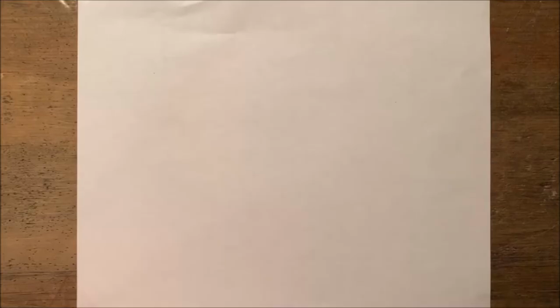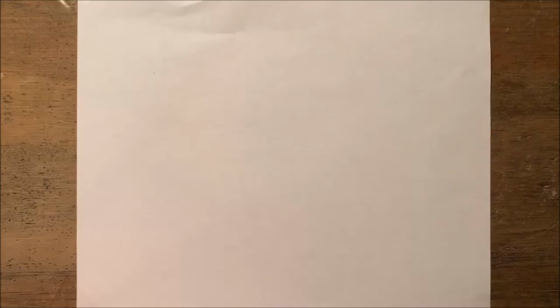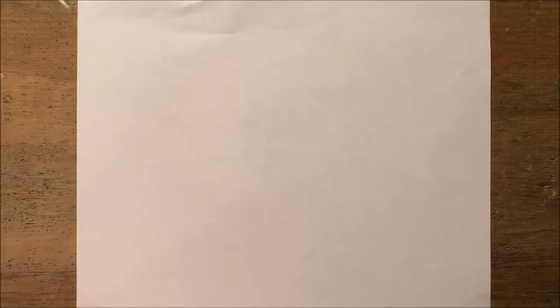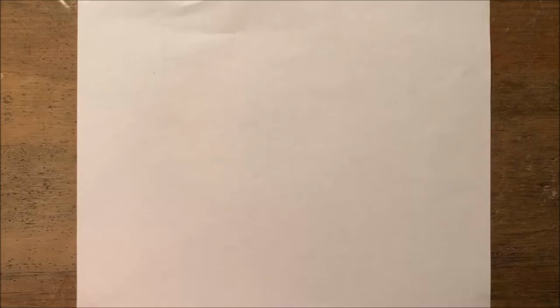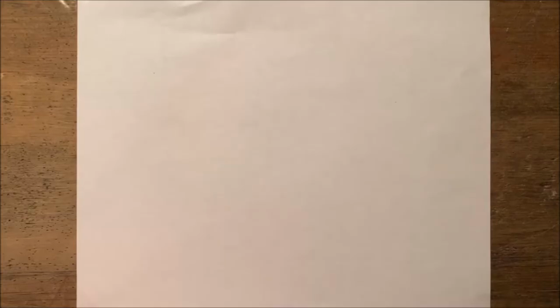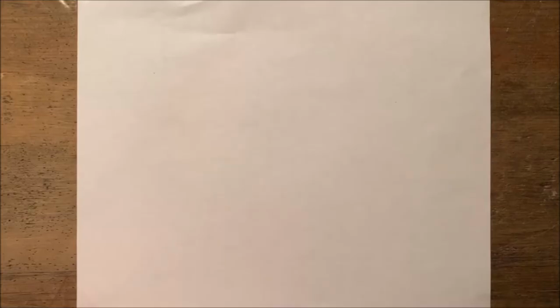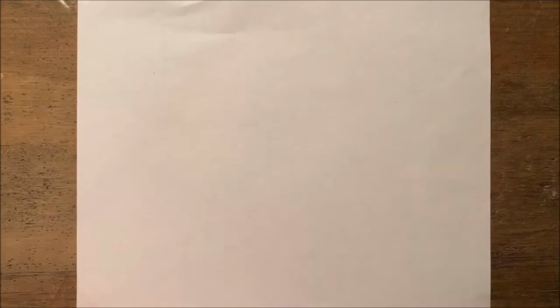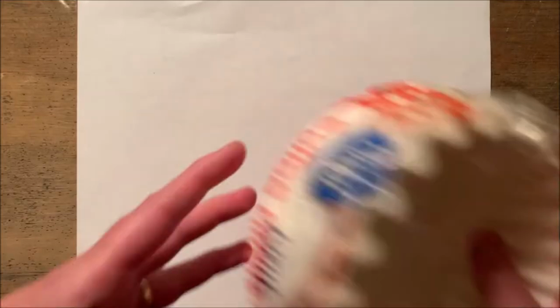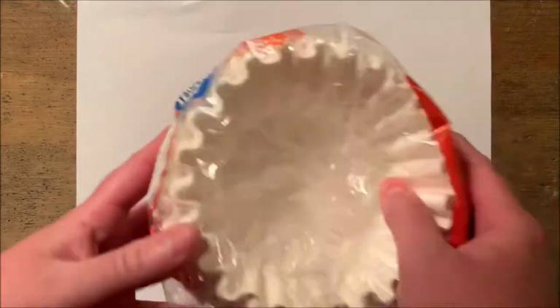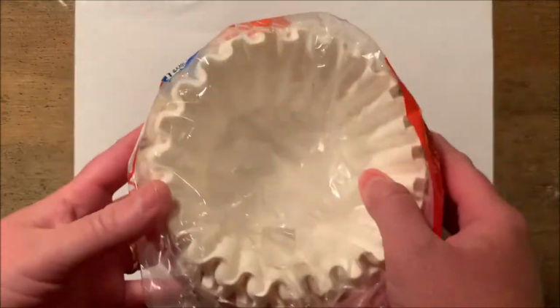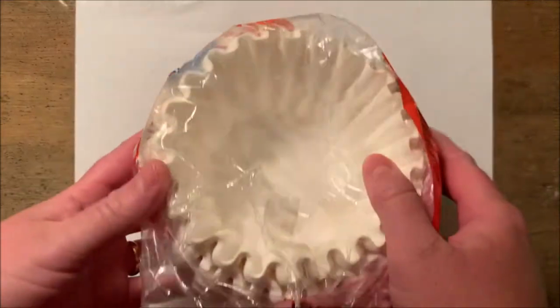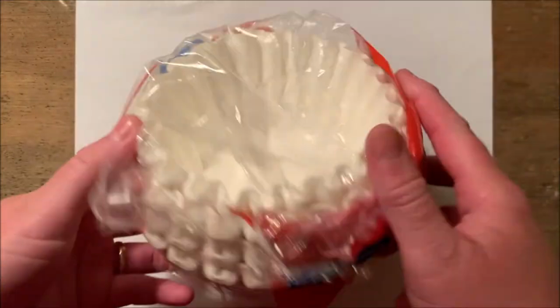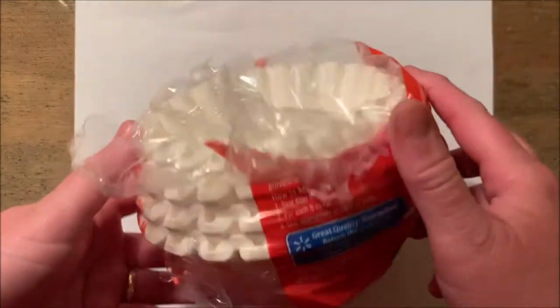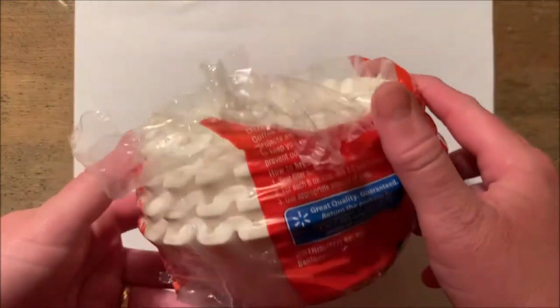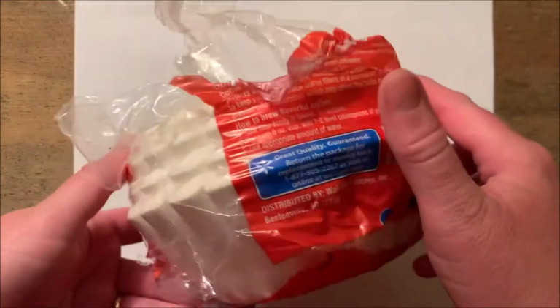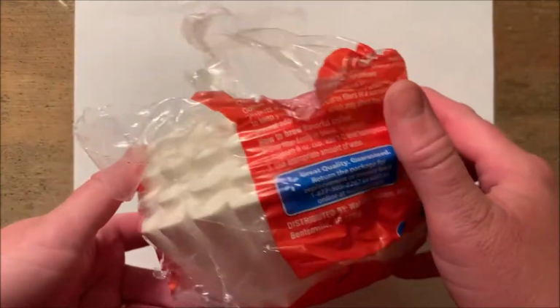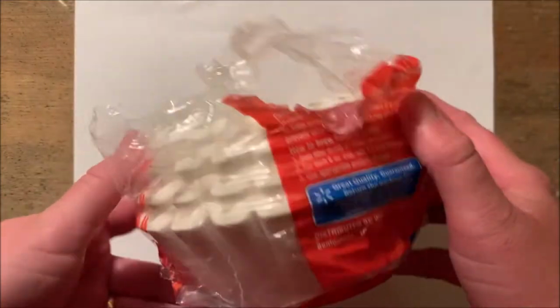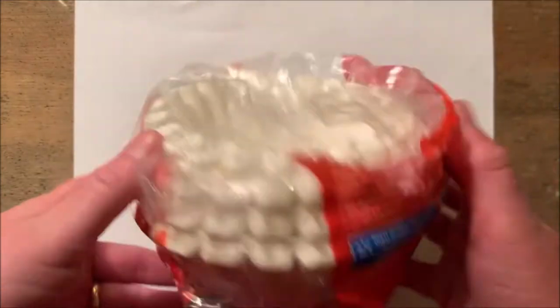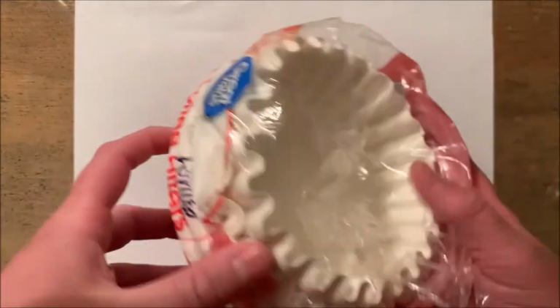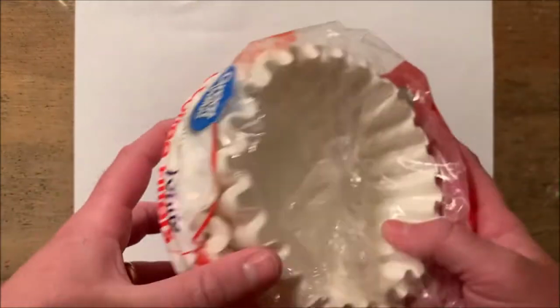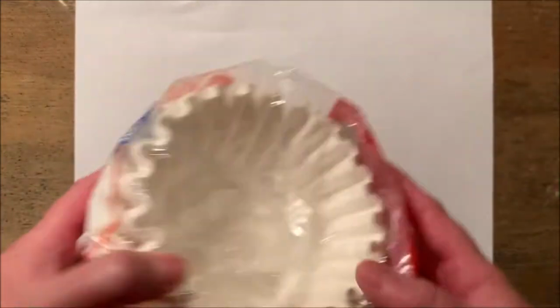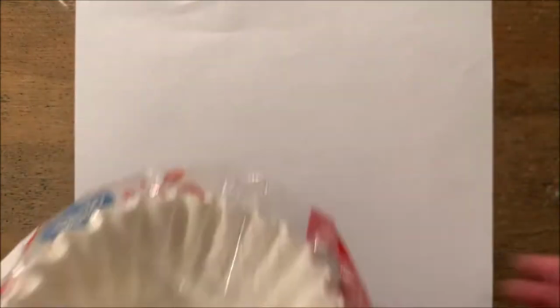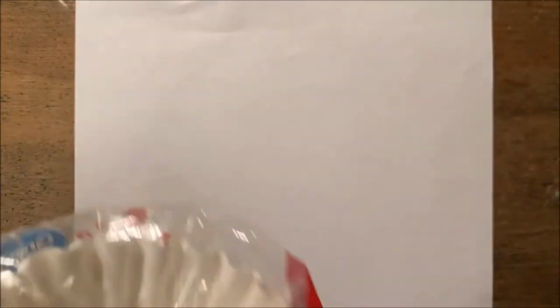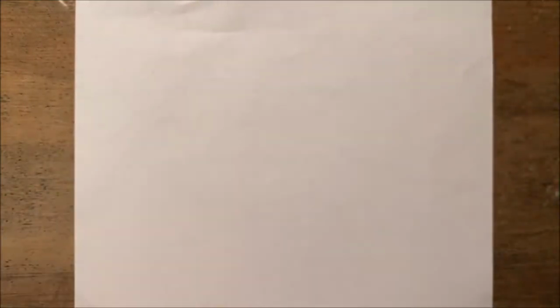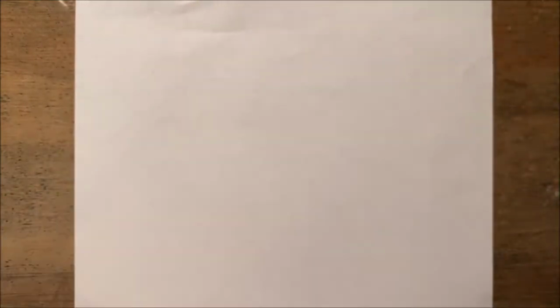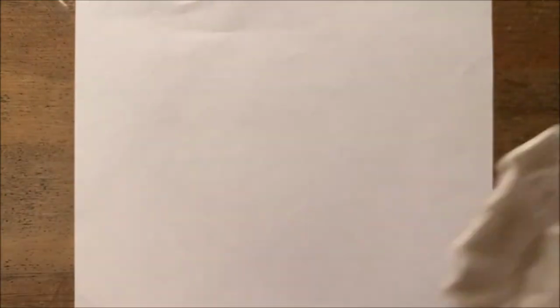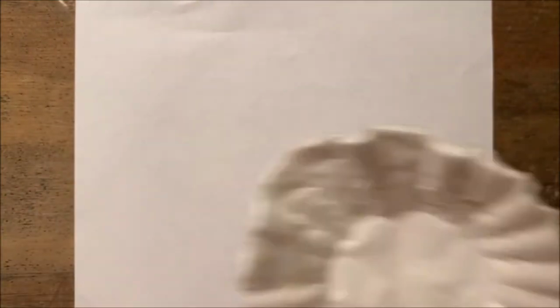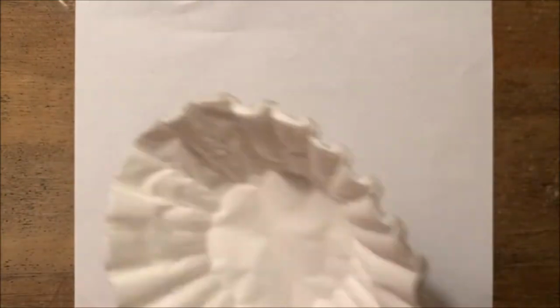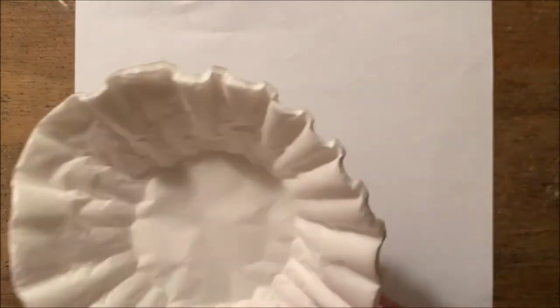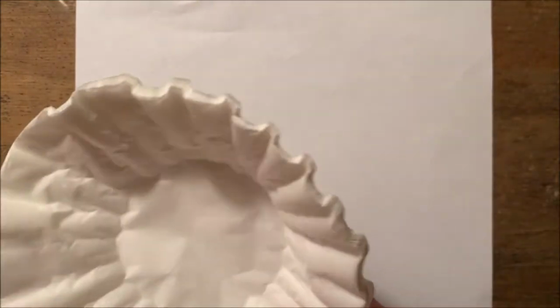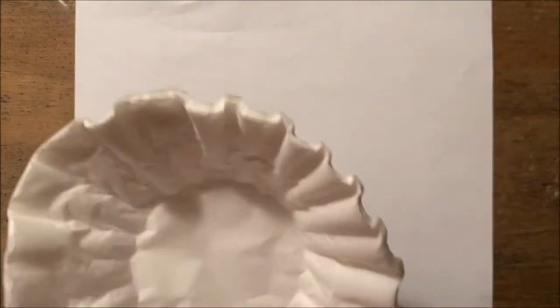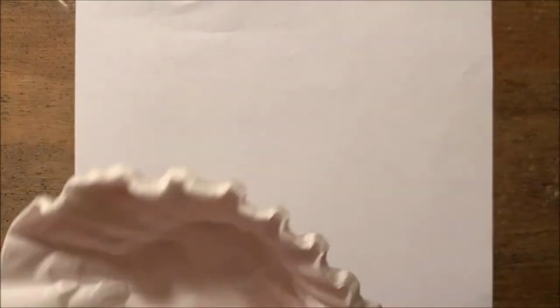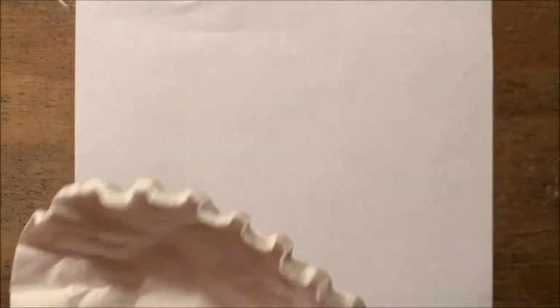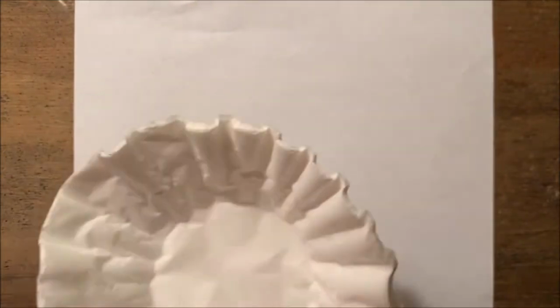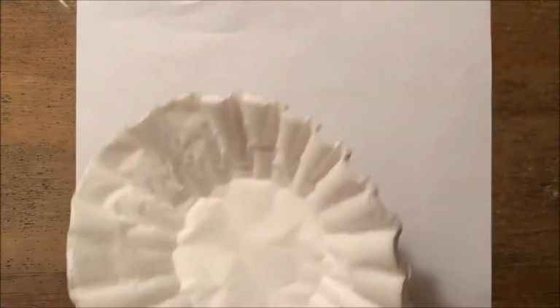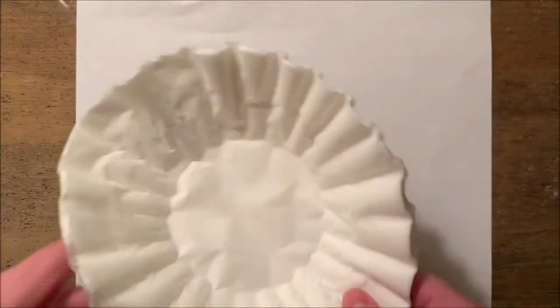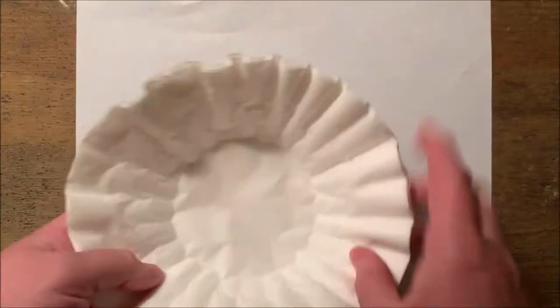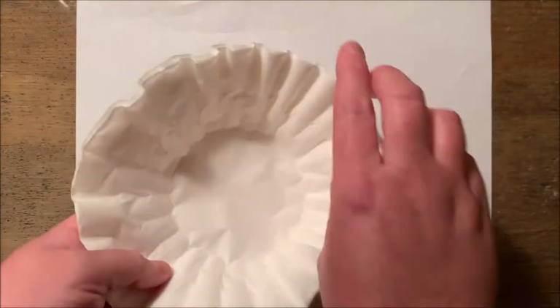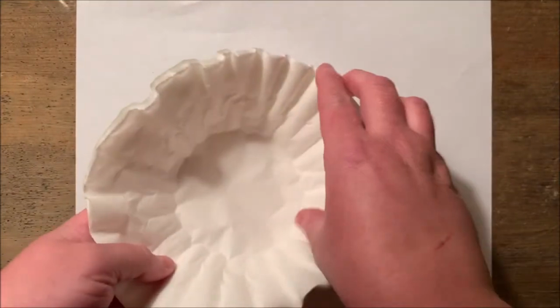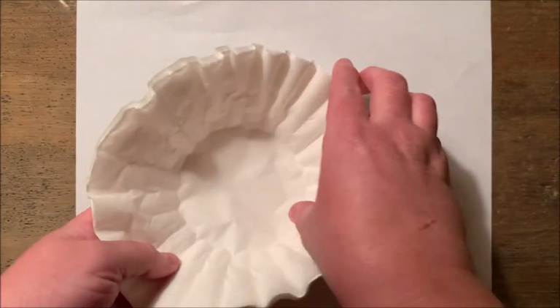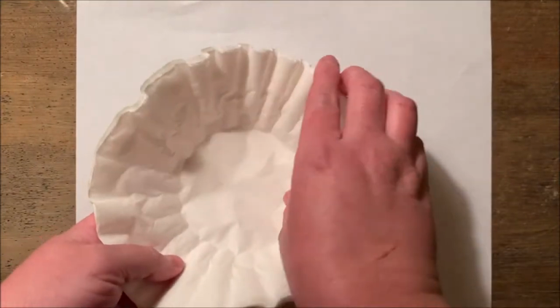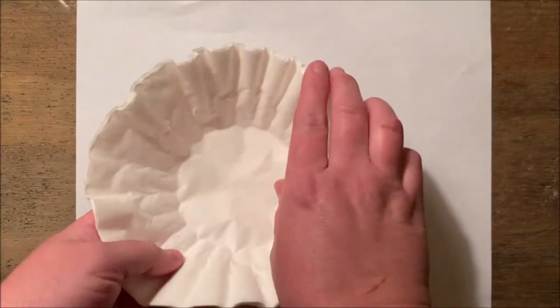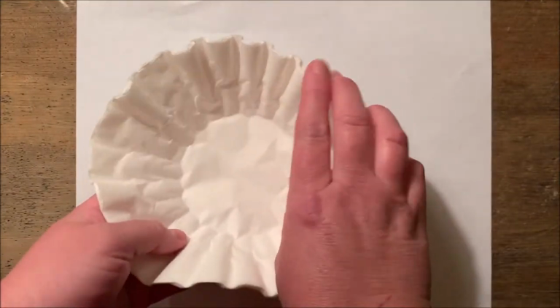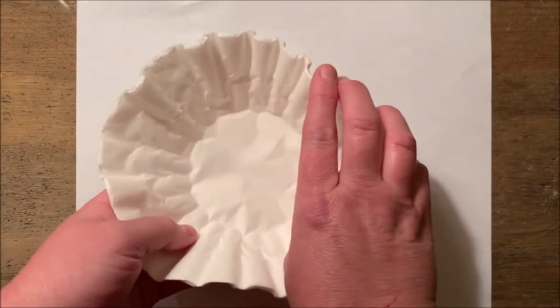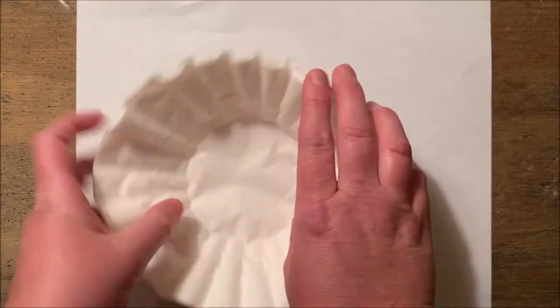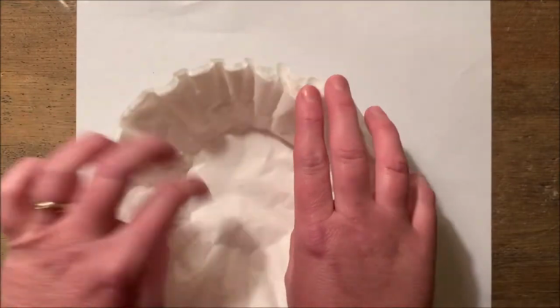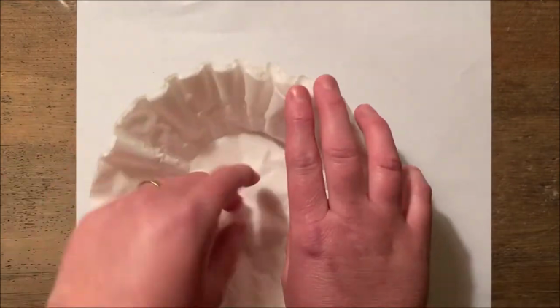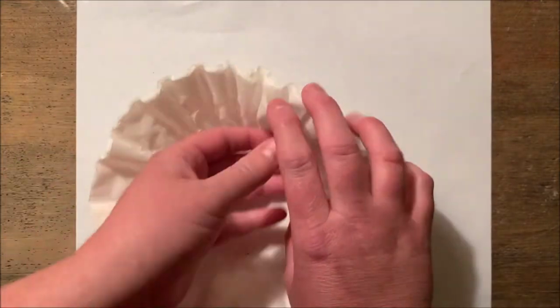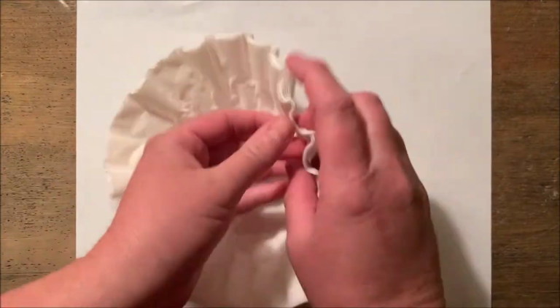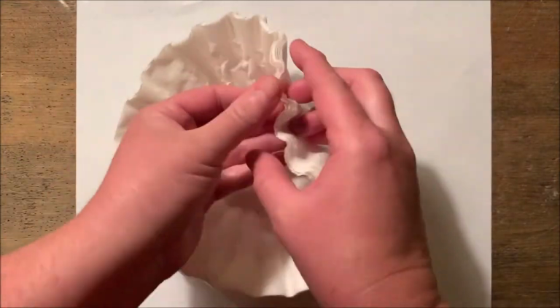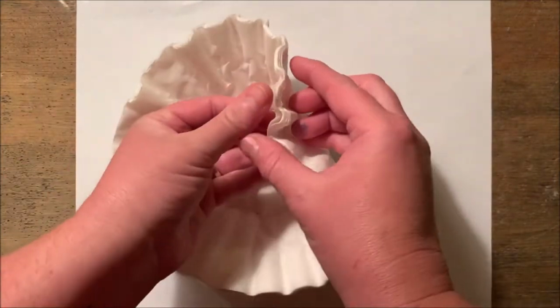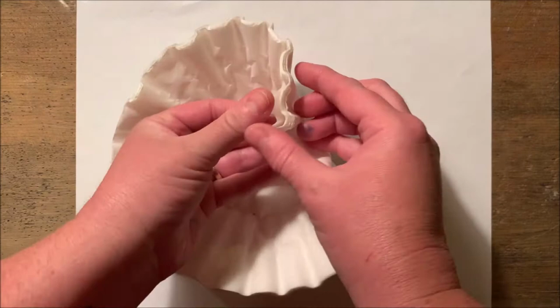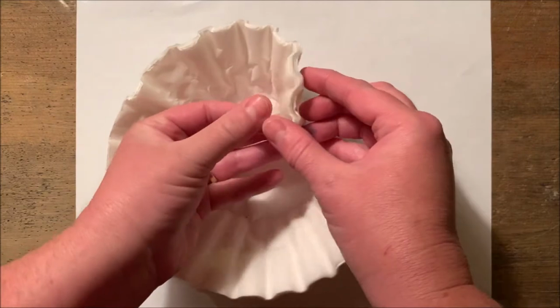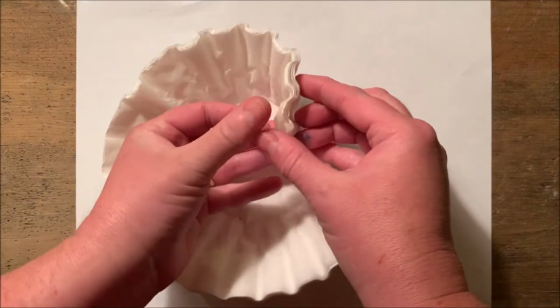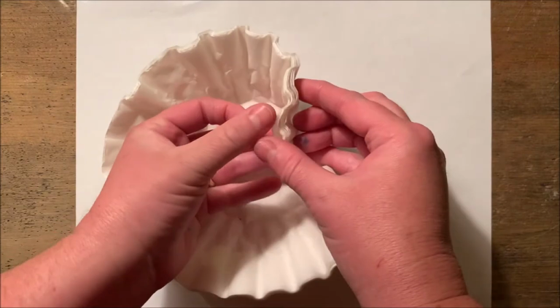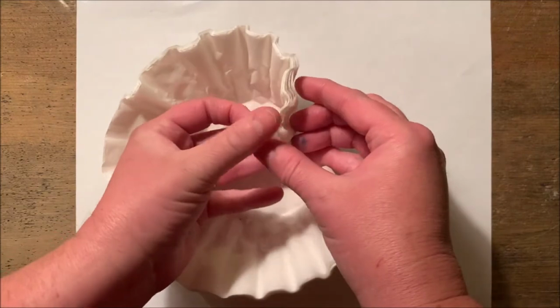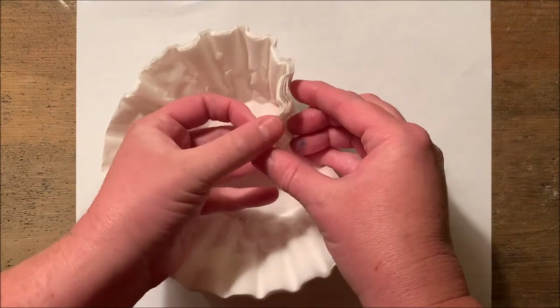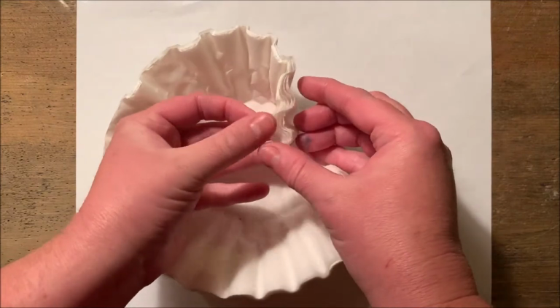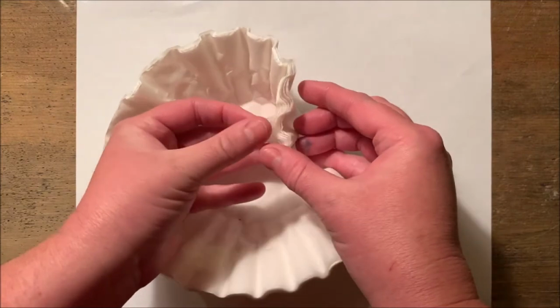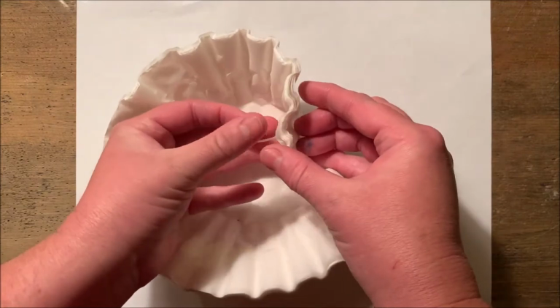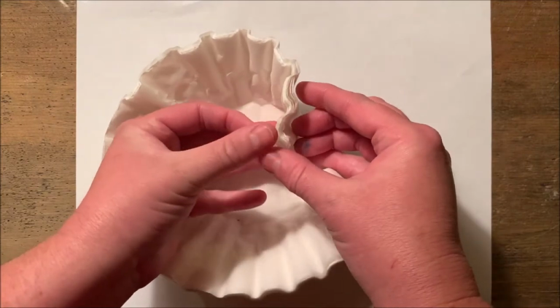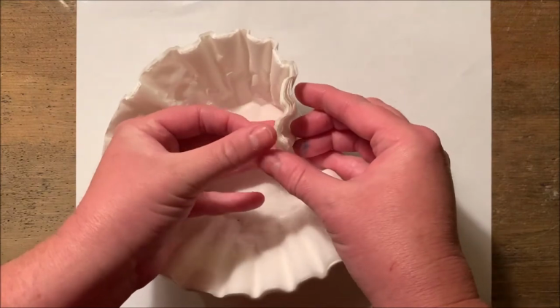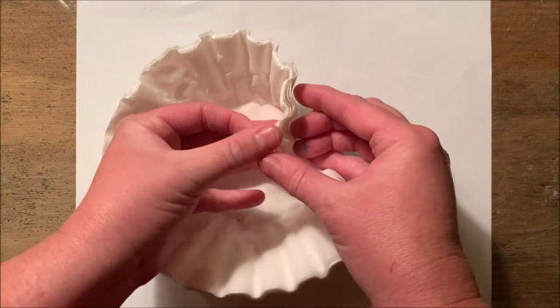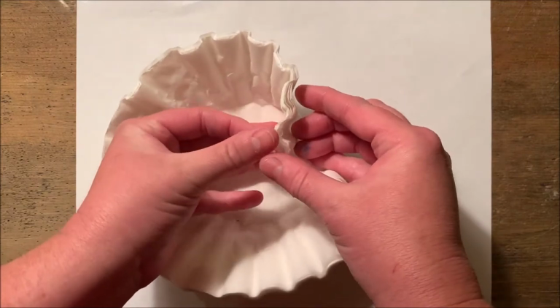Hey guys, today we are going to be using coffee filters and washable markers to do some color diffusion.